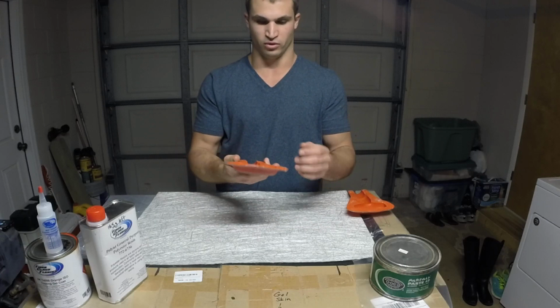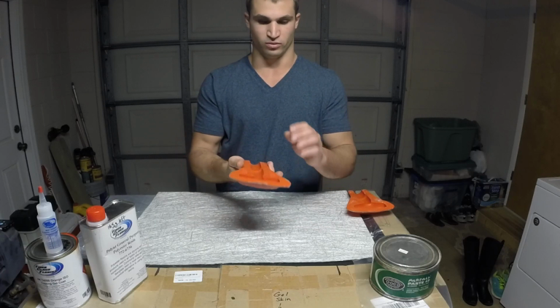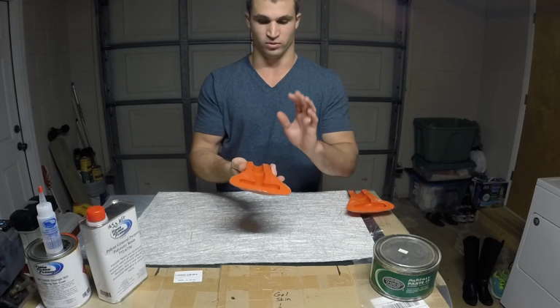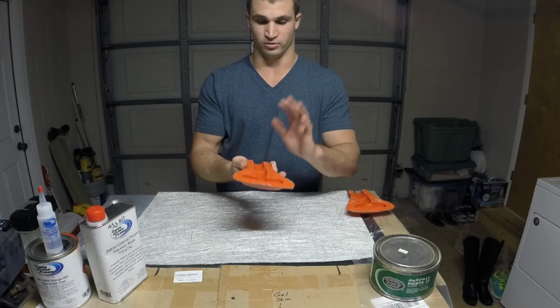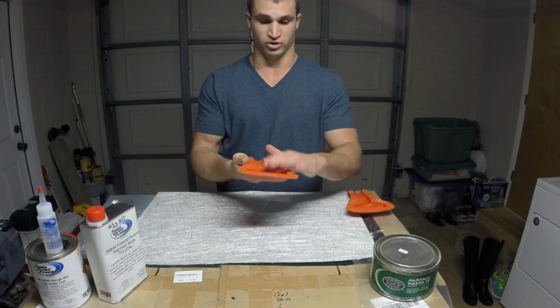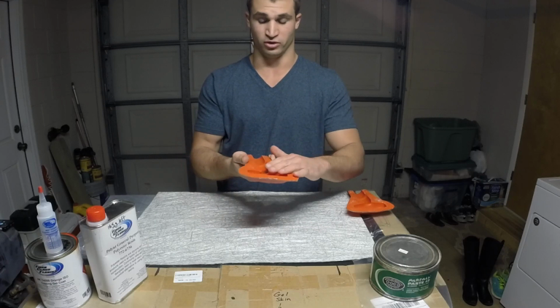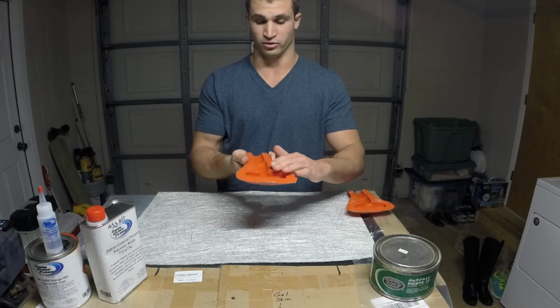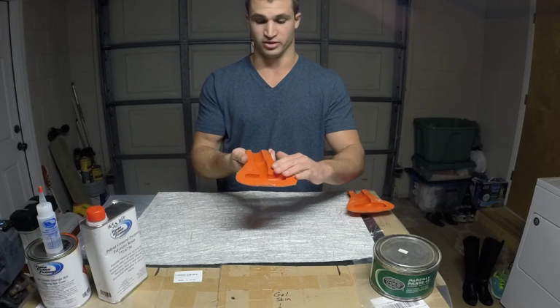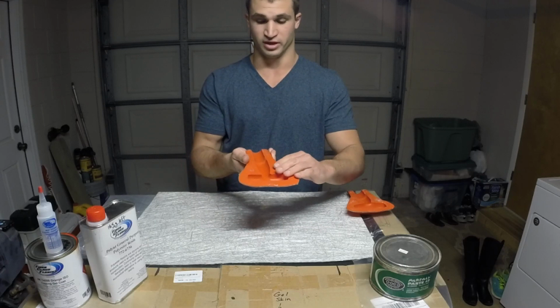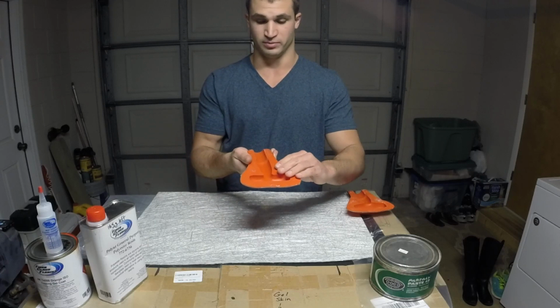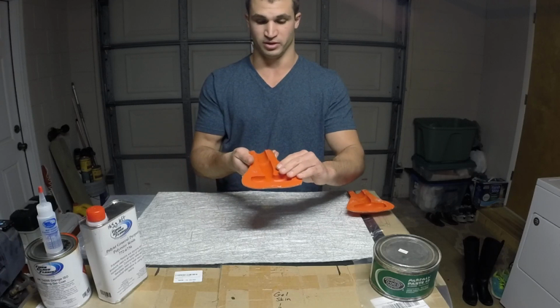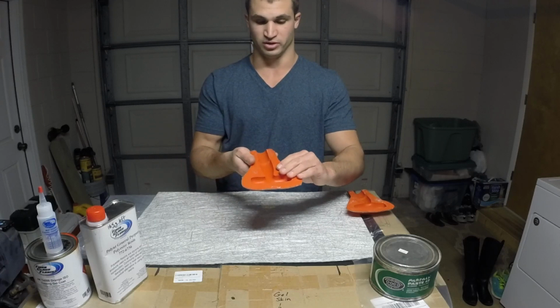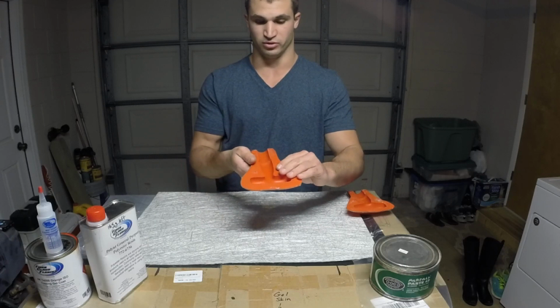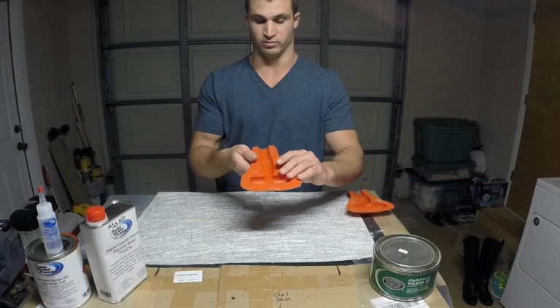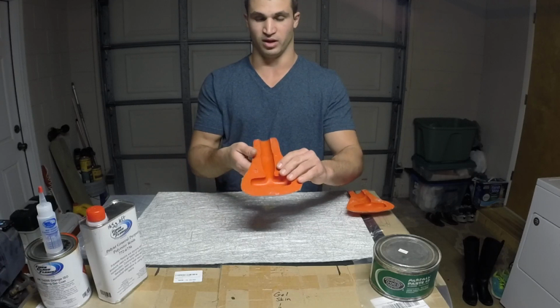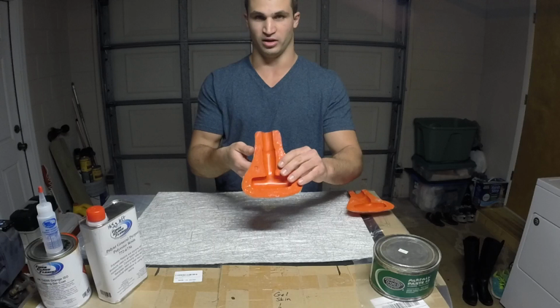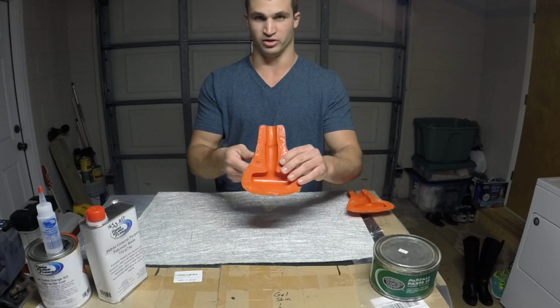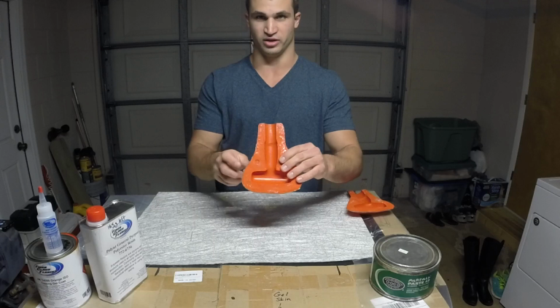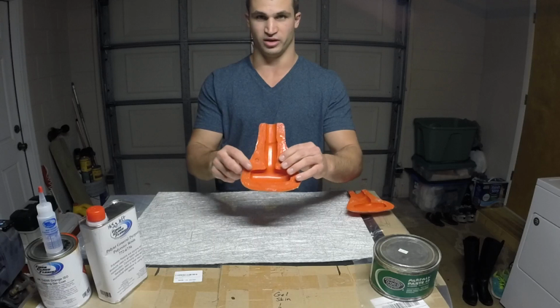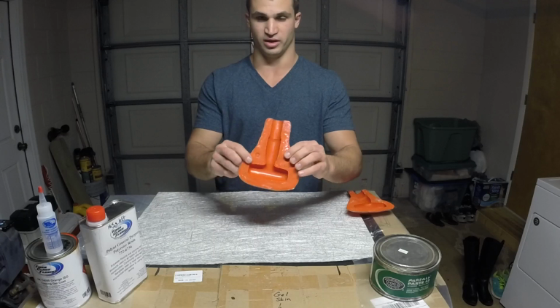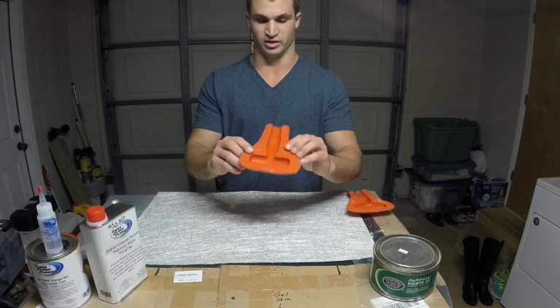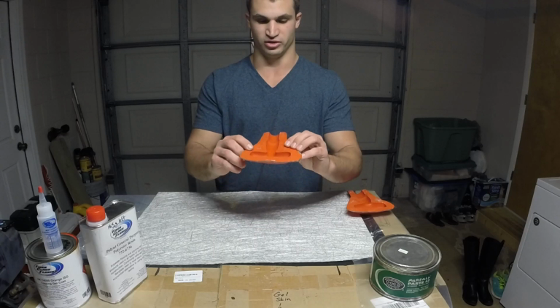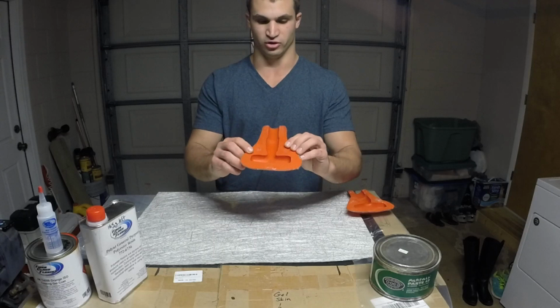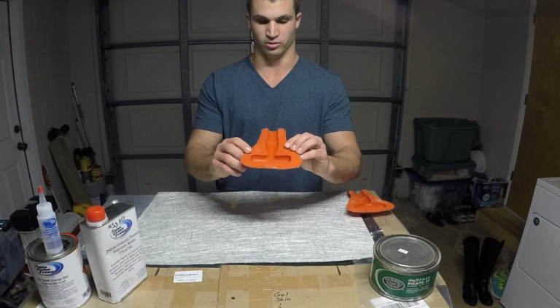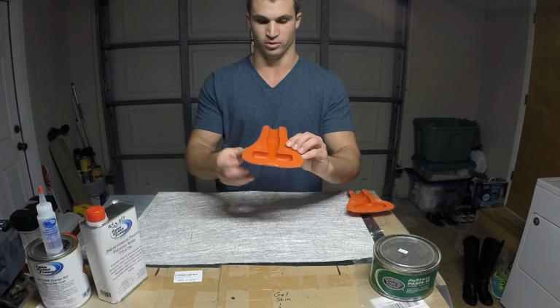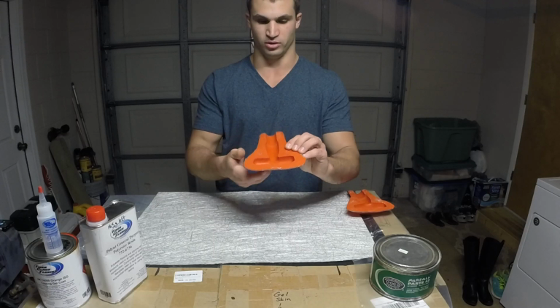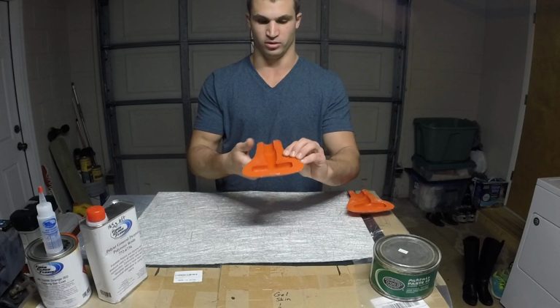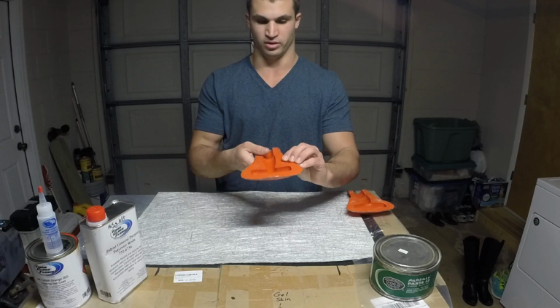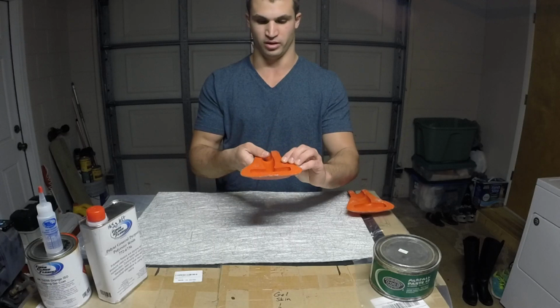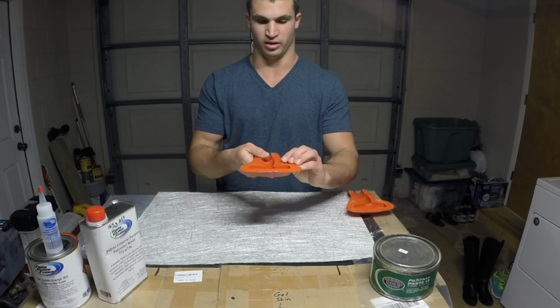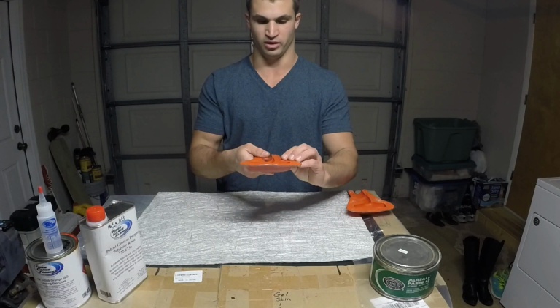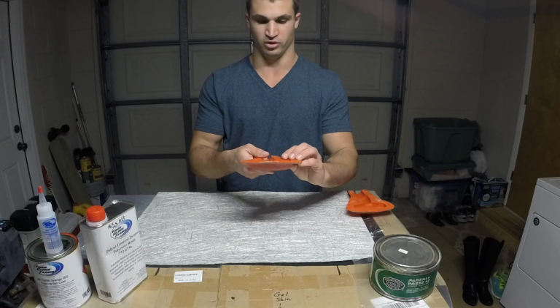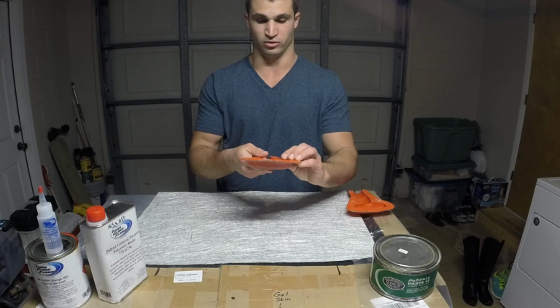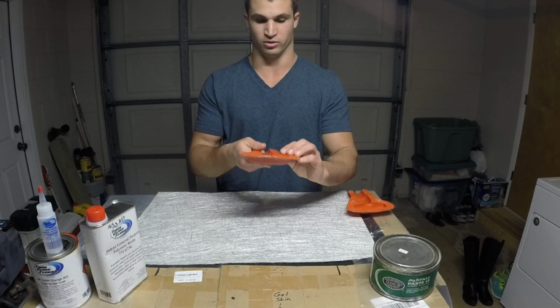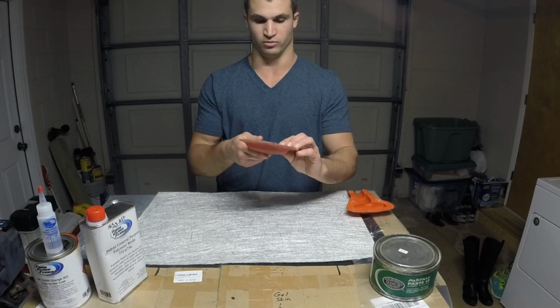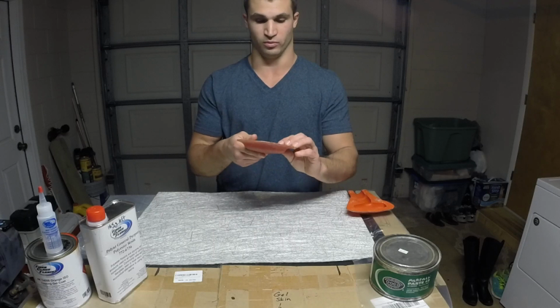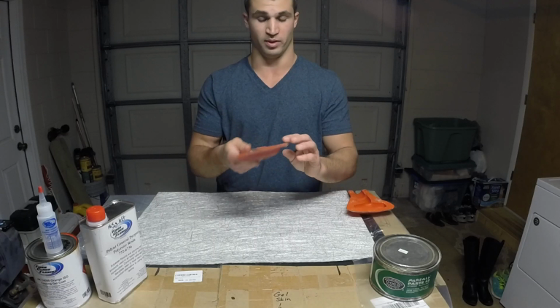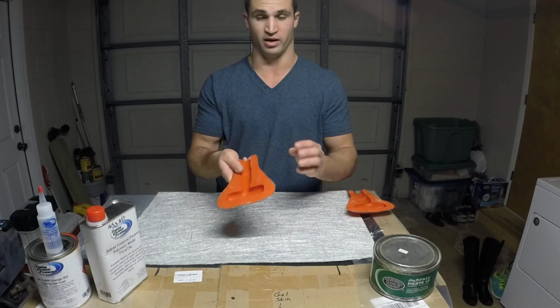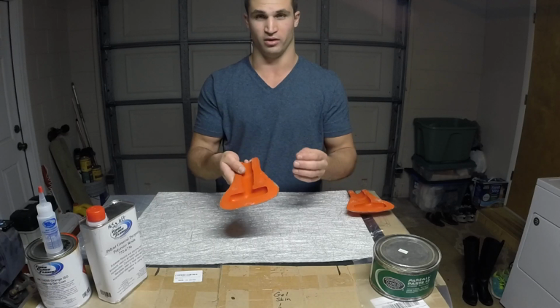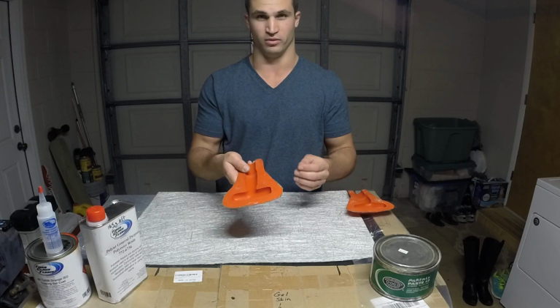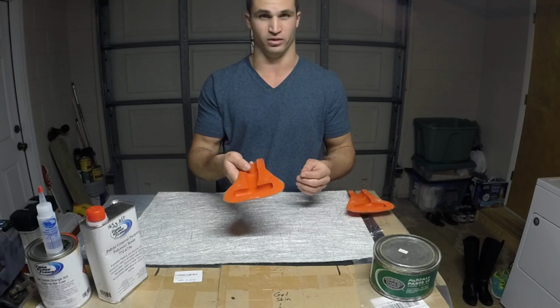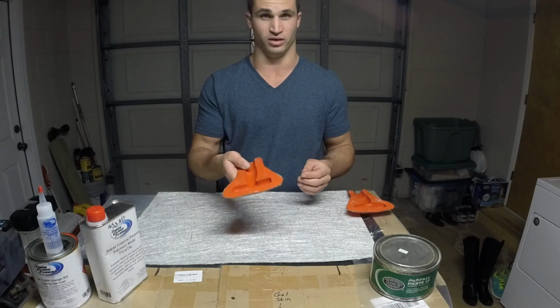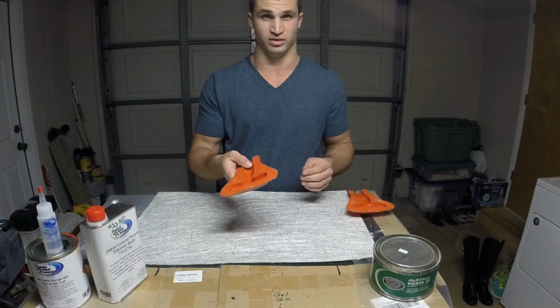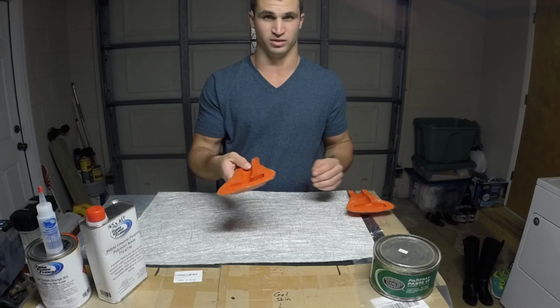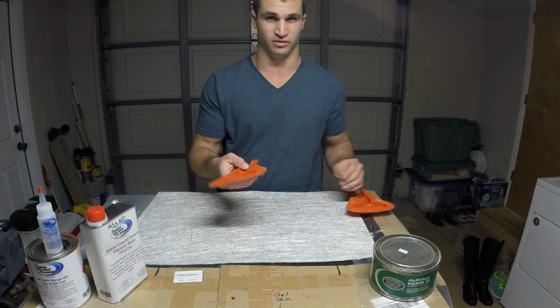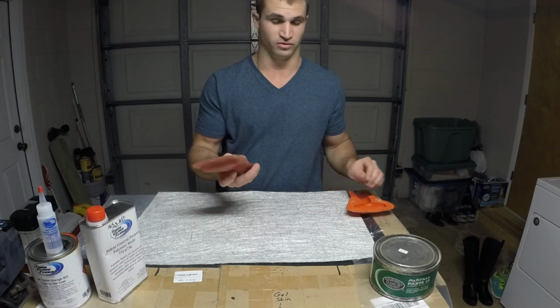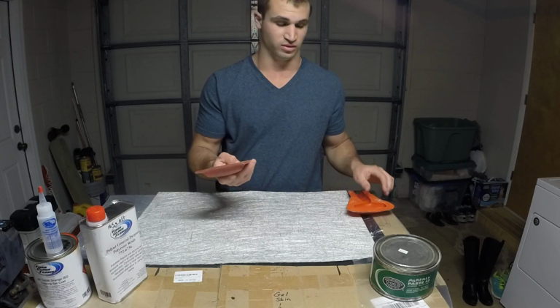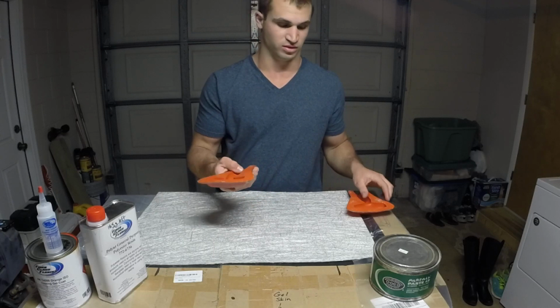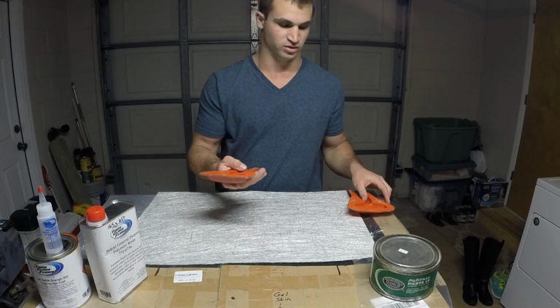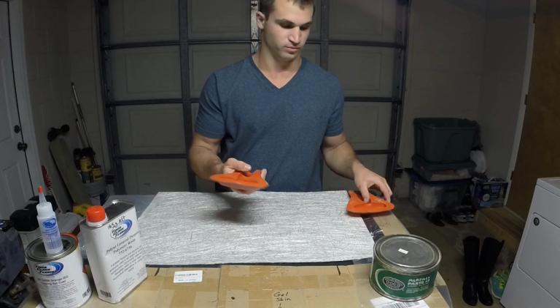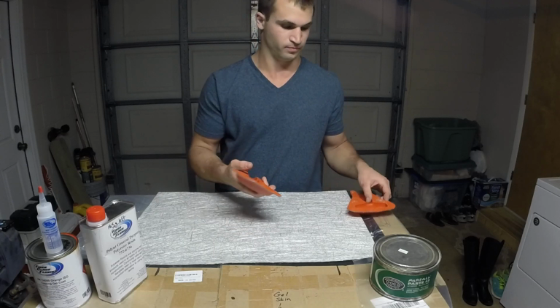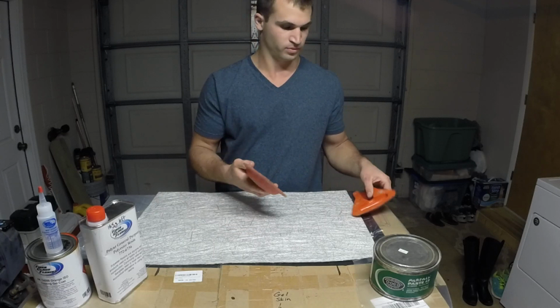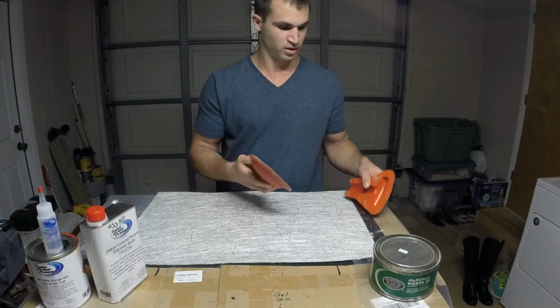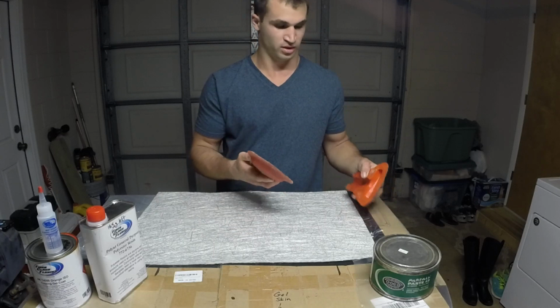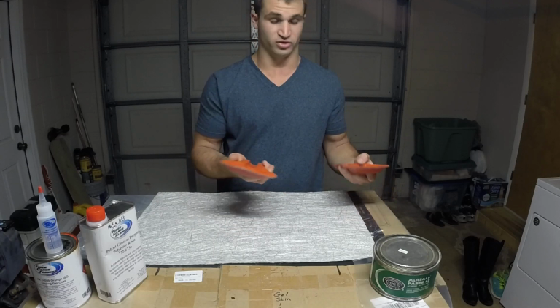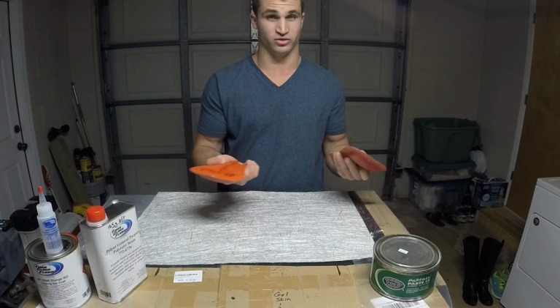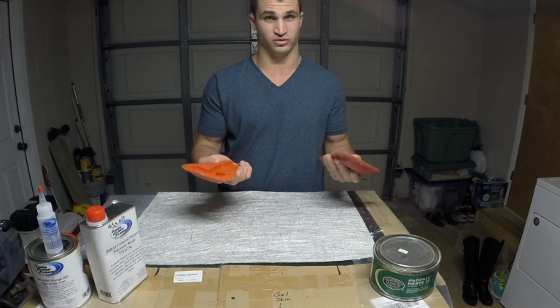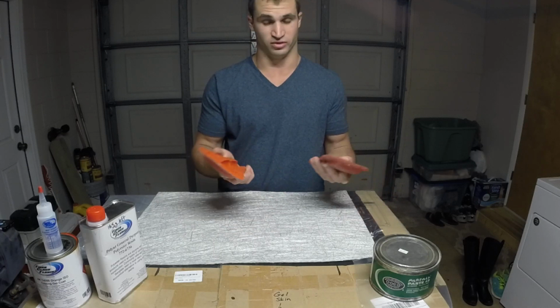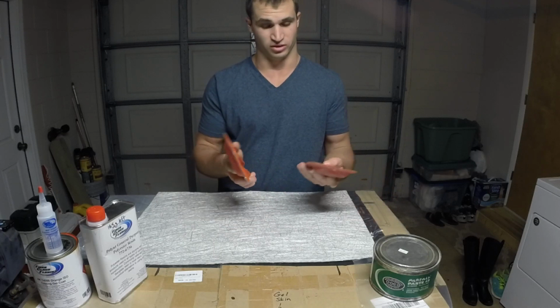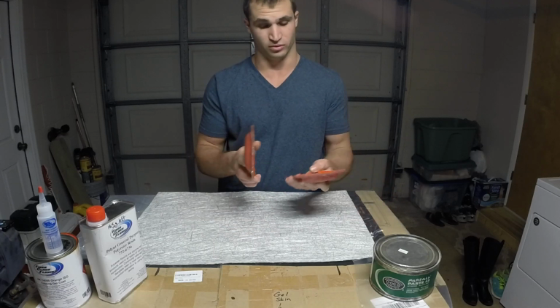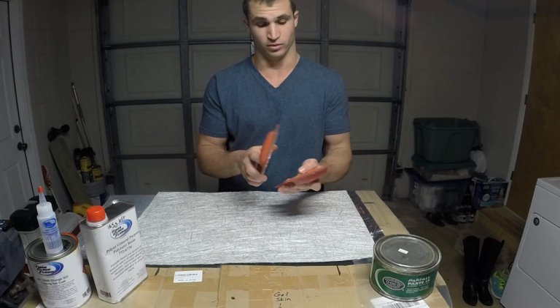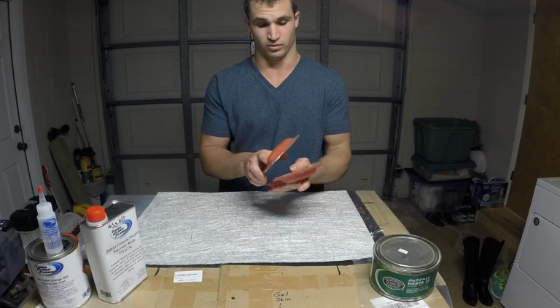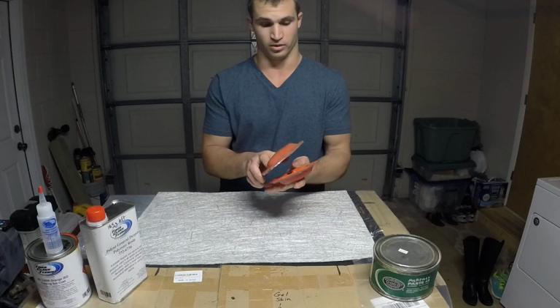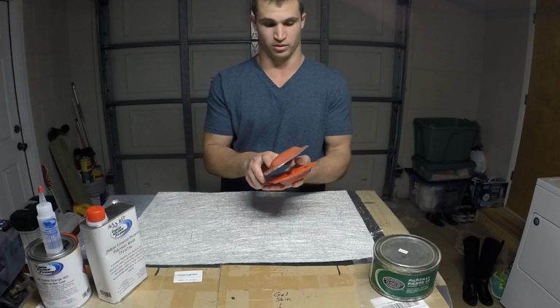The gel coat is nice because you can polish it, it's durable, and you can repair it really easily if you need to. It's also easy to work with.